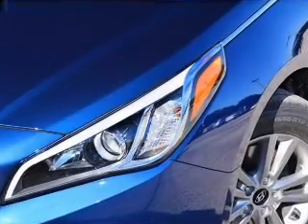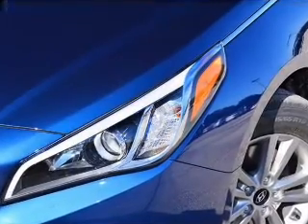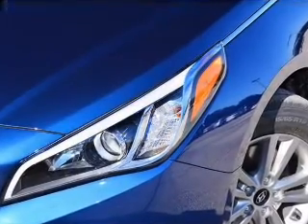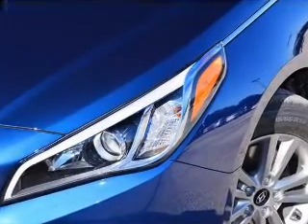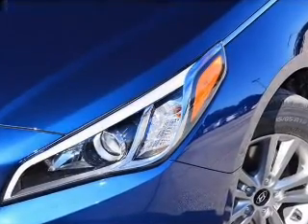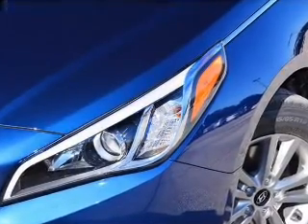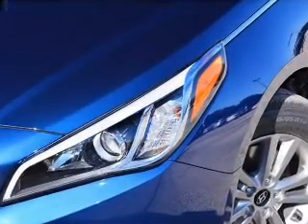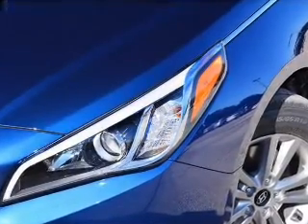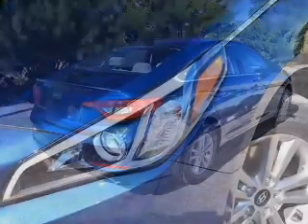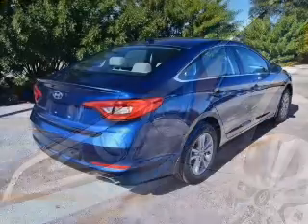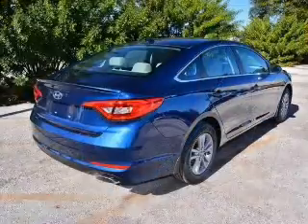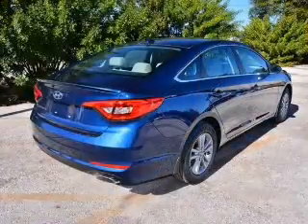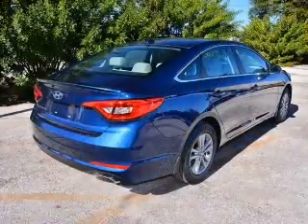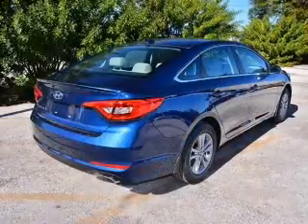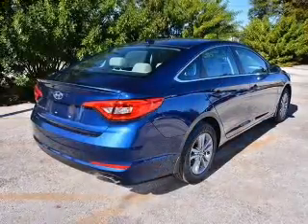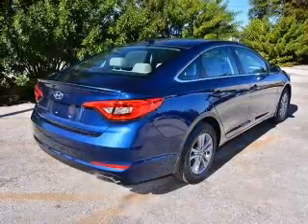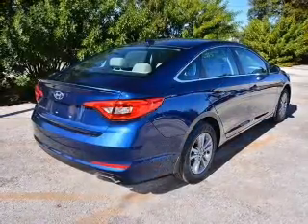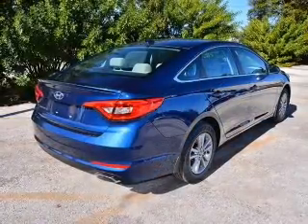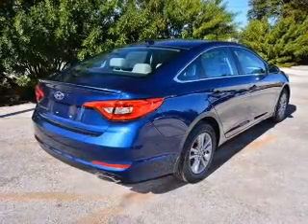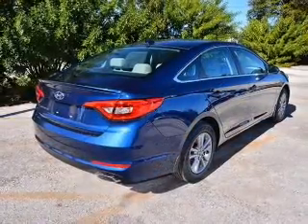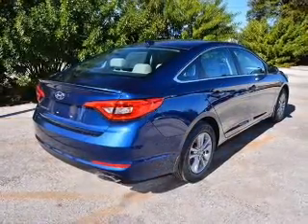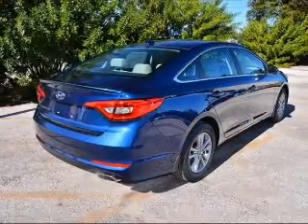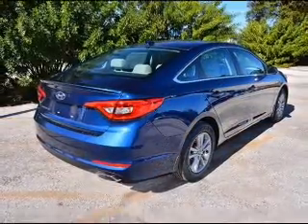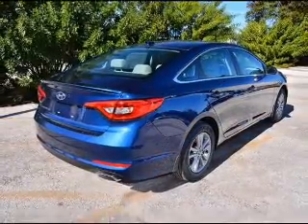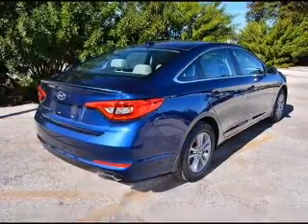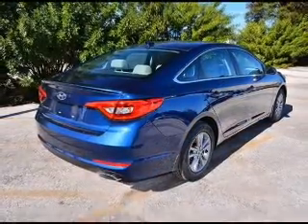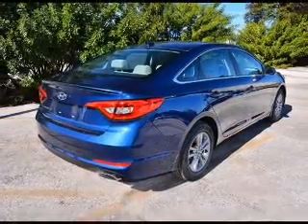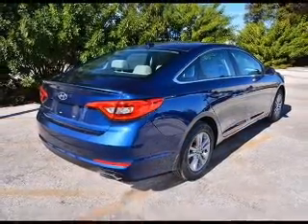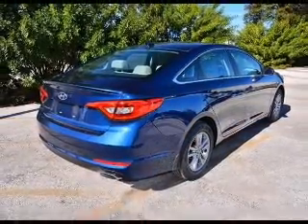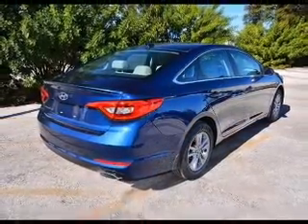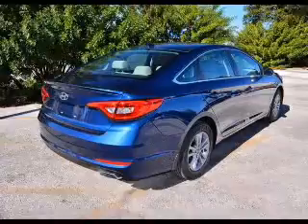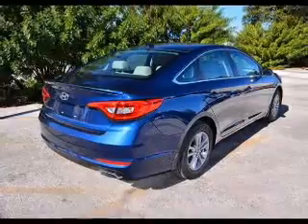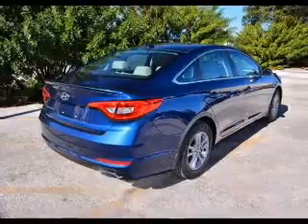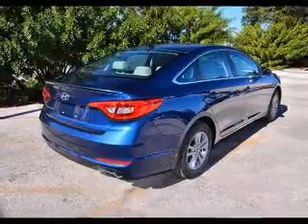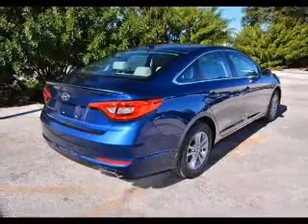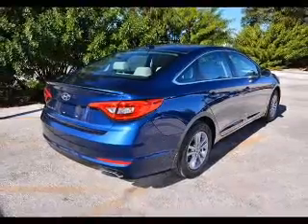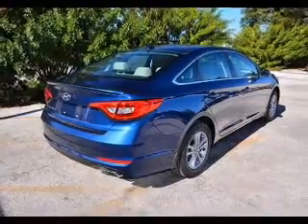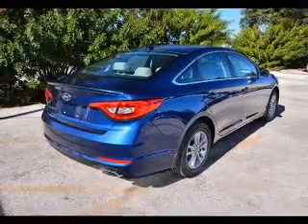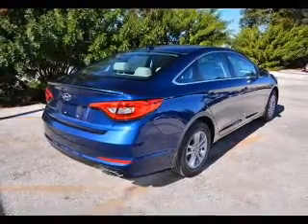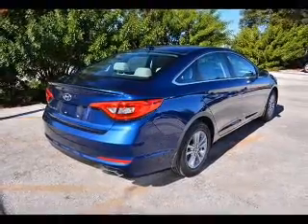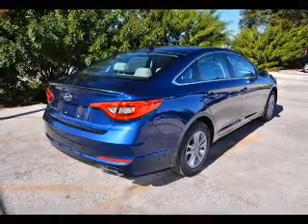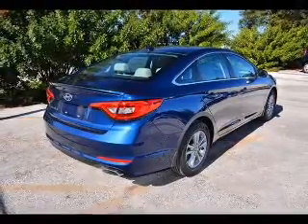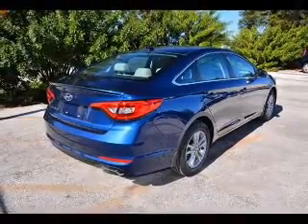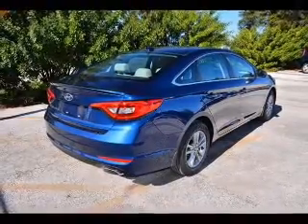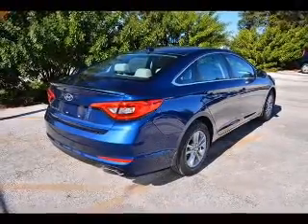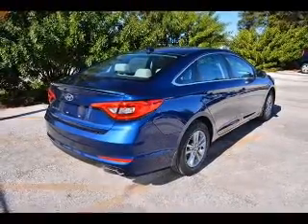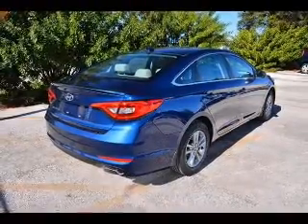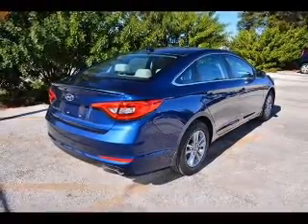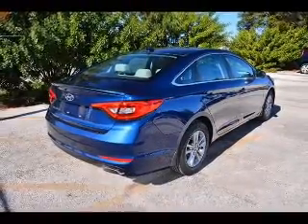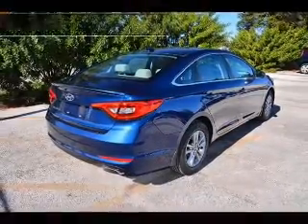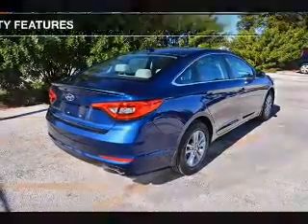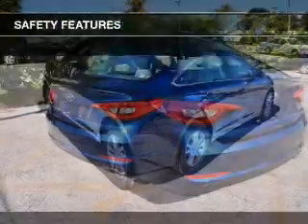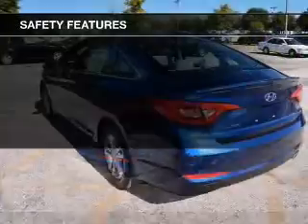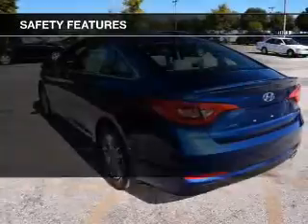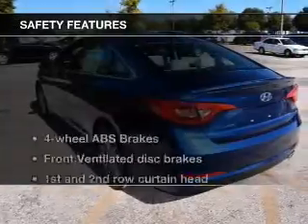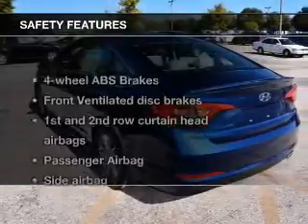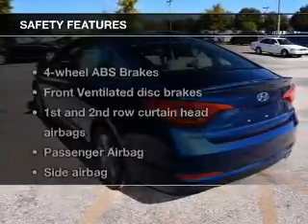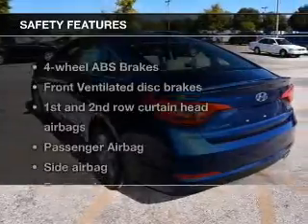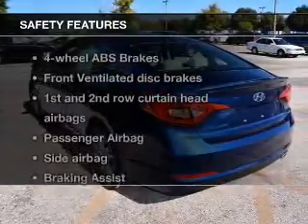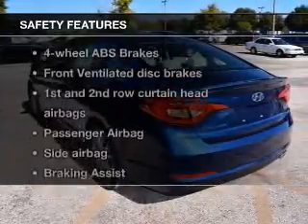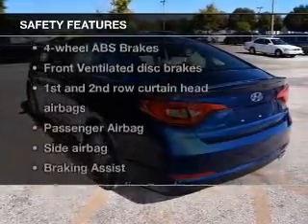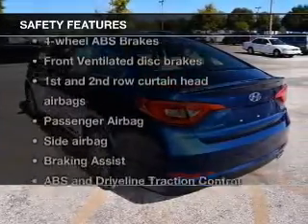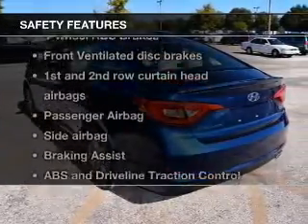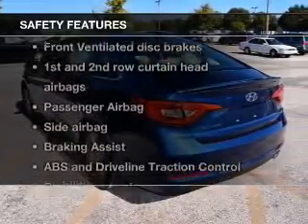Cruise control, Bluetooth wireless, an AM-FM stereo with a CD player, and satellite radio. If safety is a high priority,